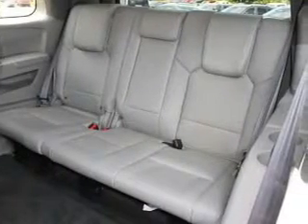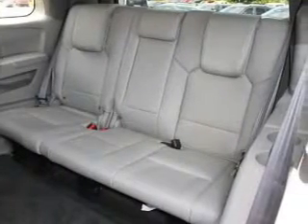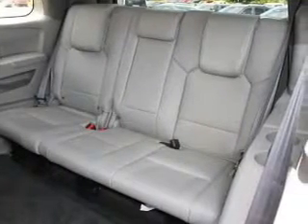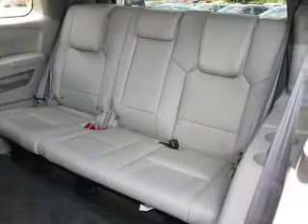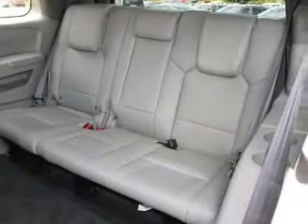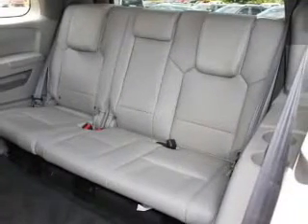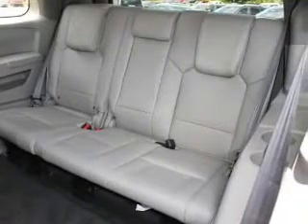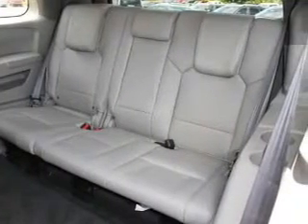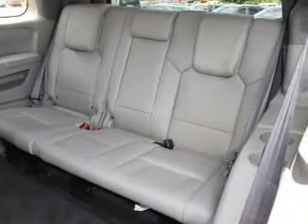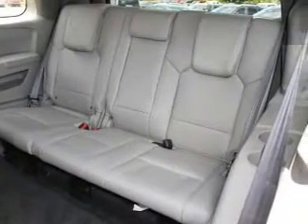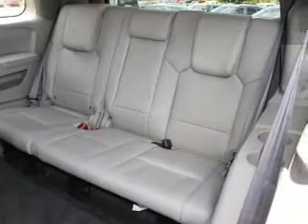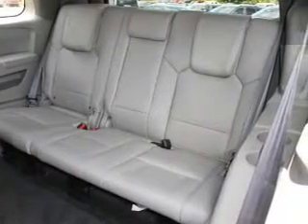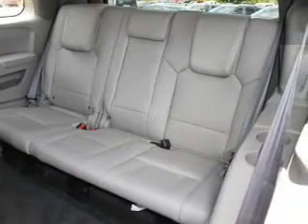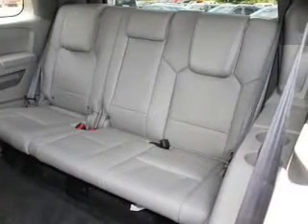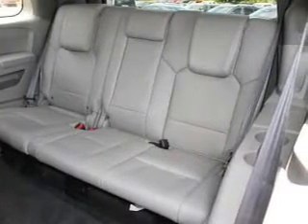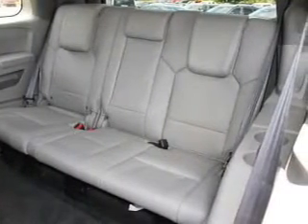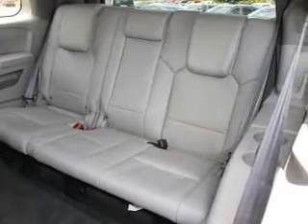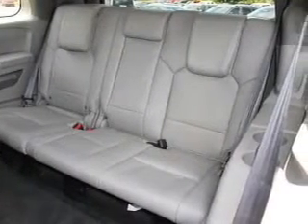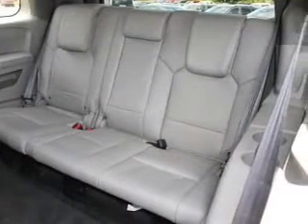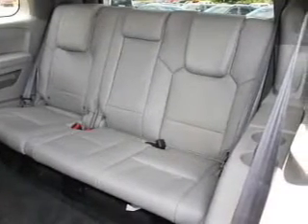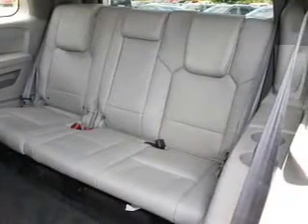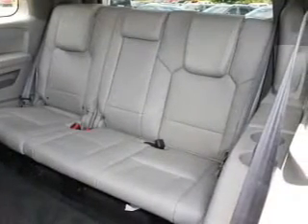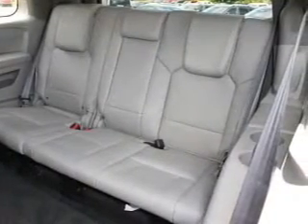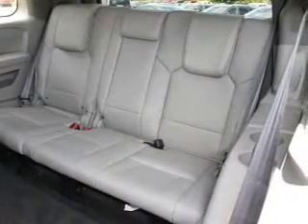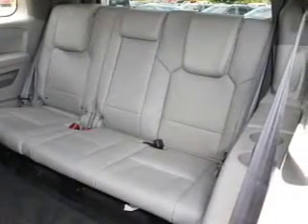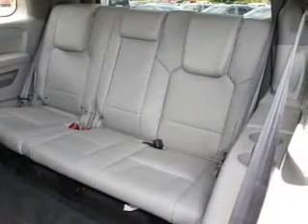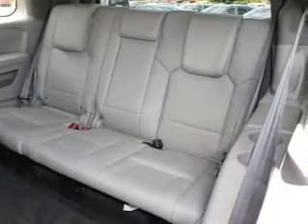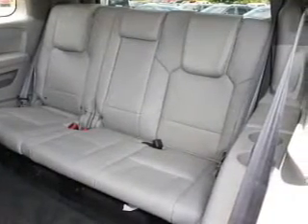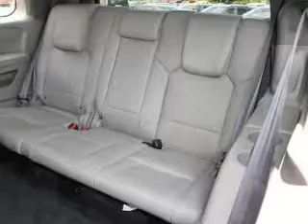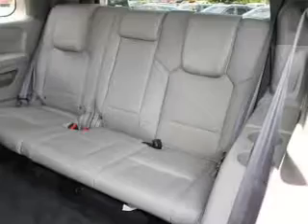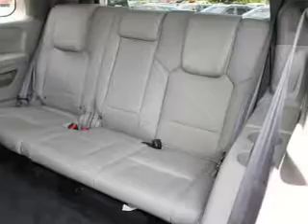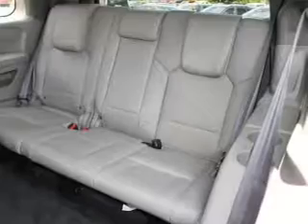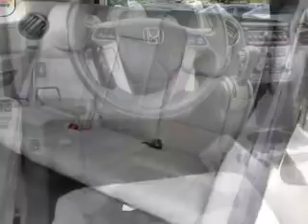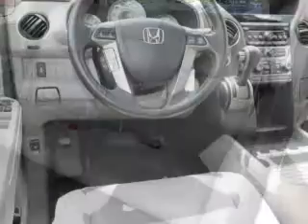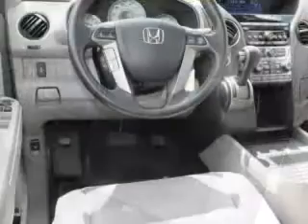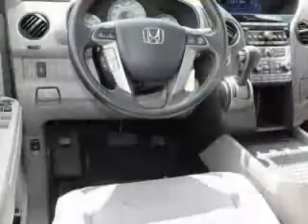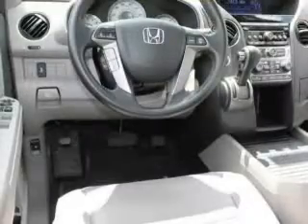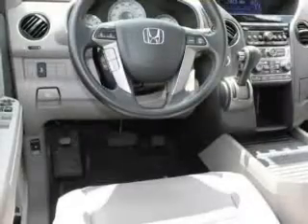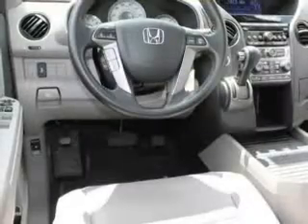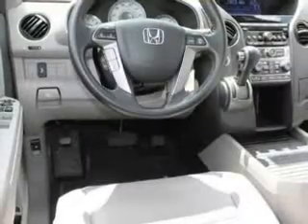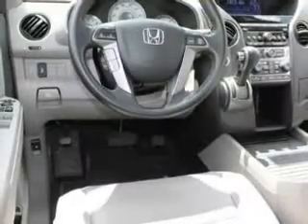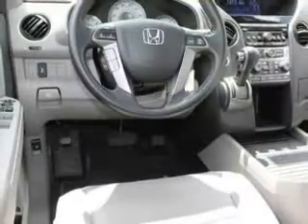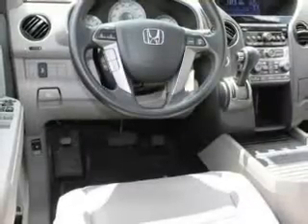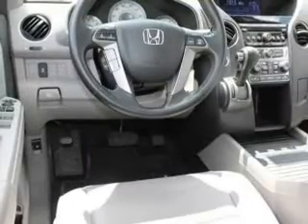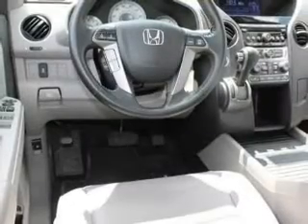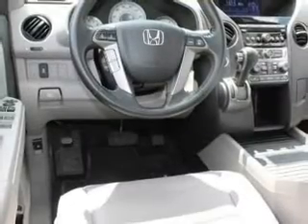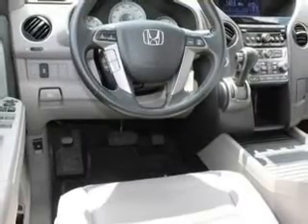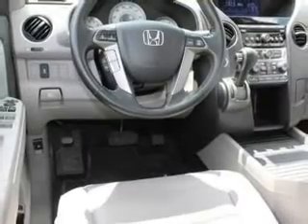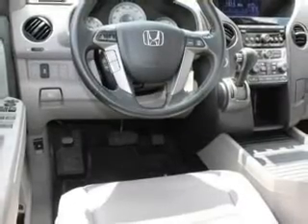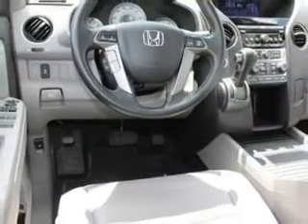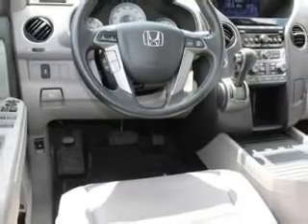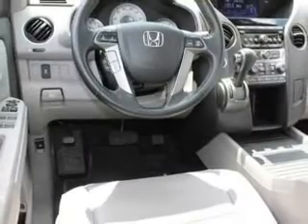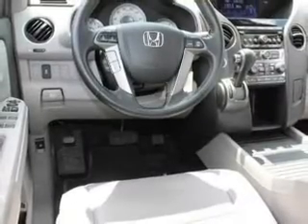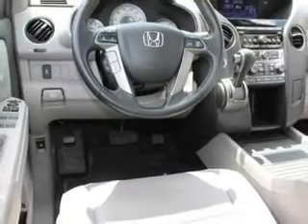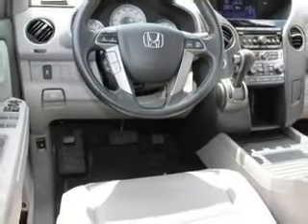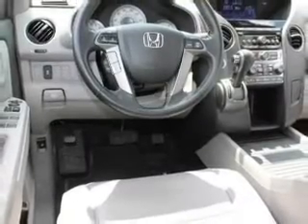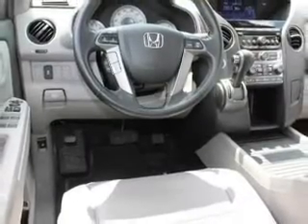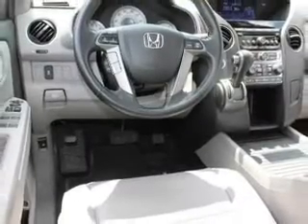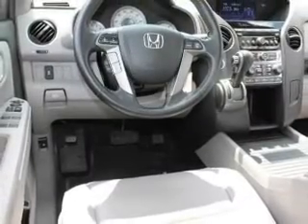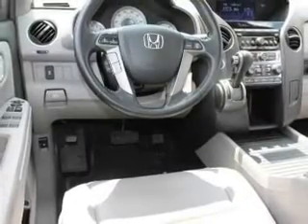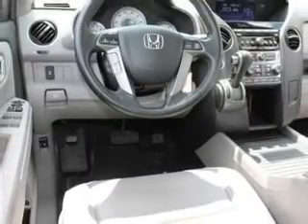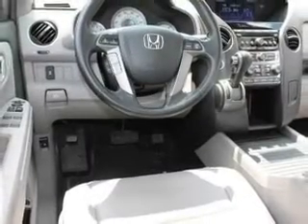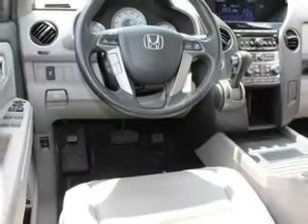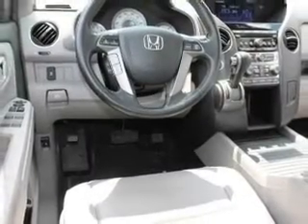Plus enjoy these notable features included in this vehicle: keyless entry, leather seats, power door locks, power windows, cruise control, Bluetooth wireless, and AM FM stereo with a CD player.